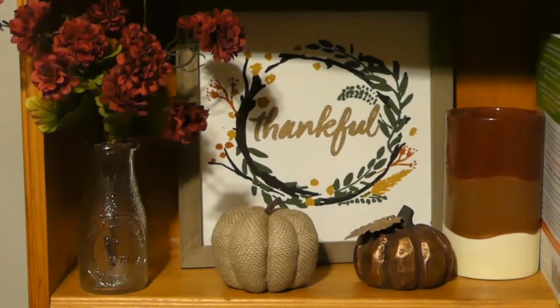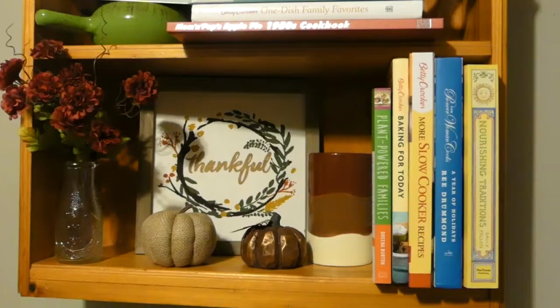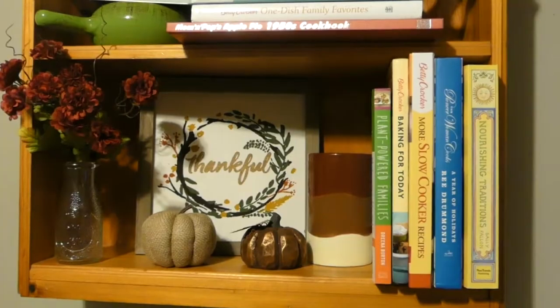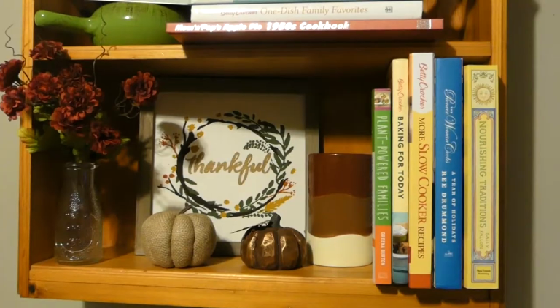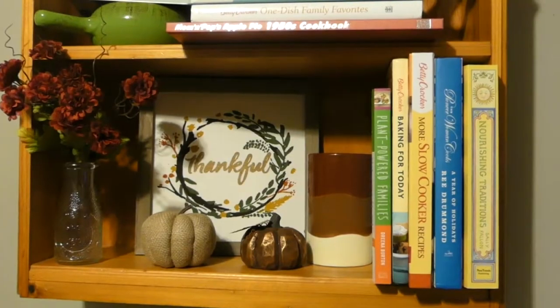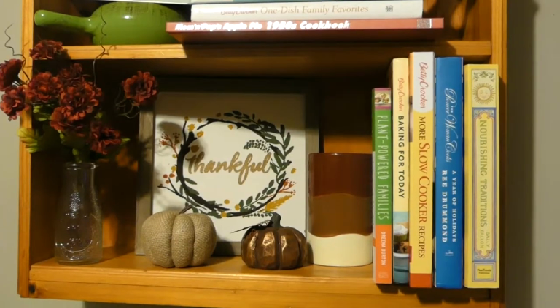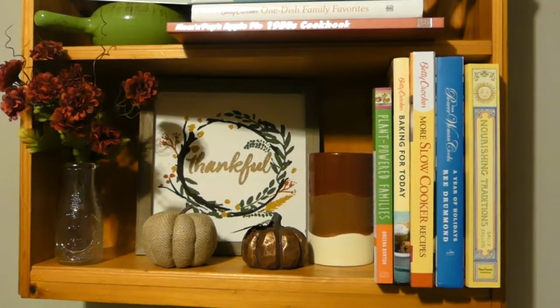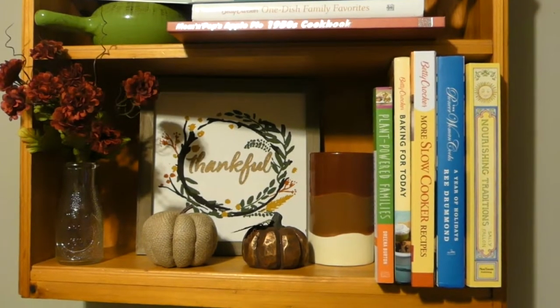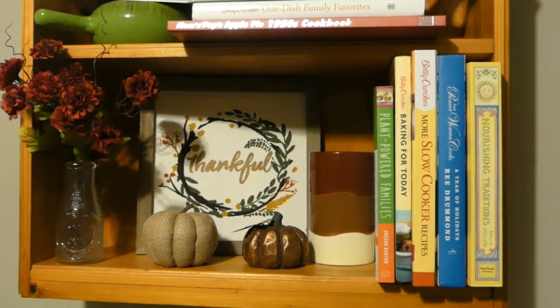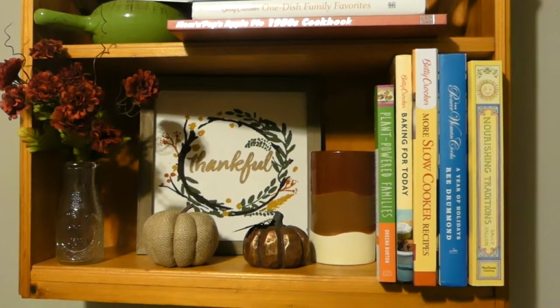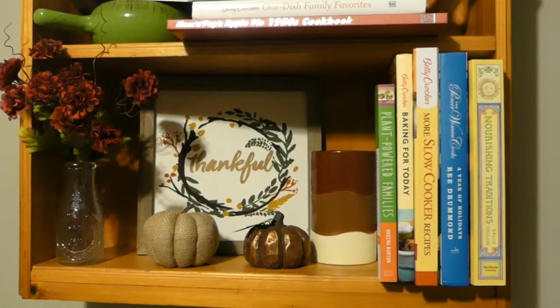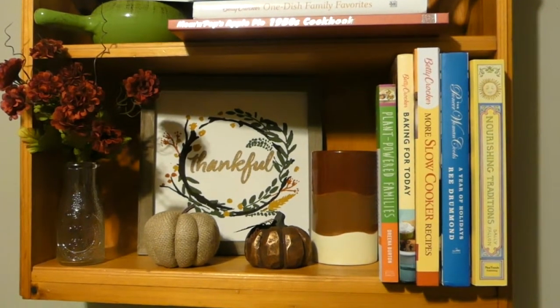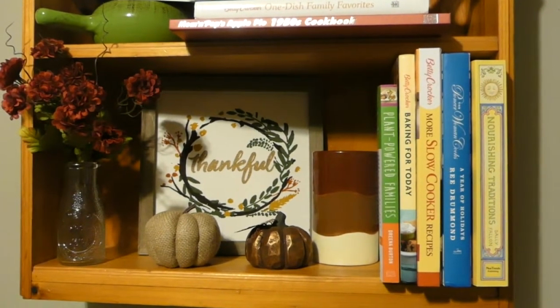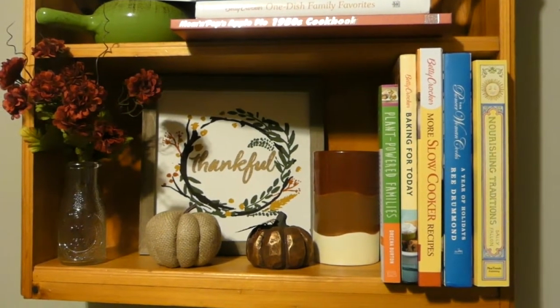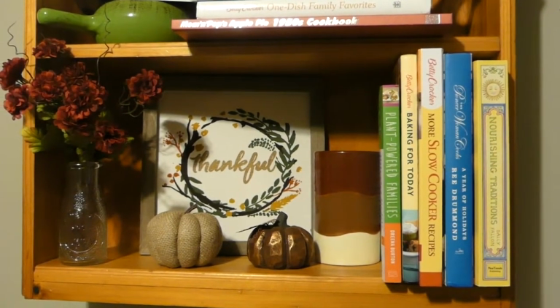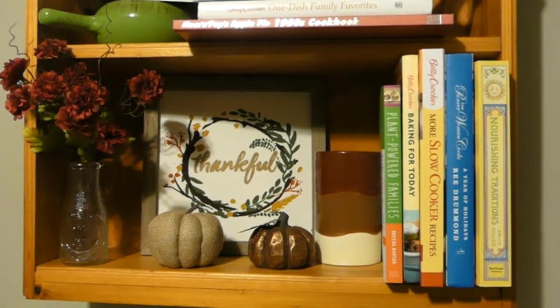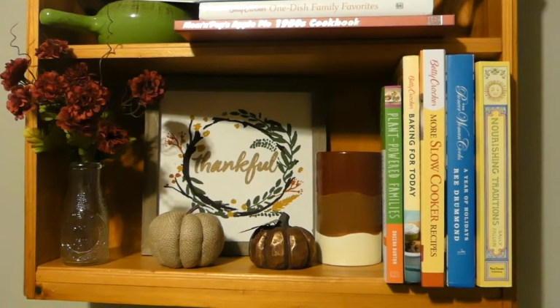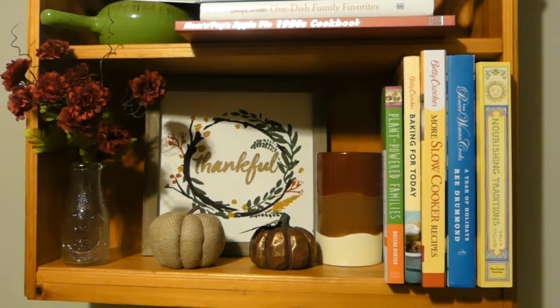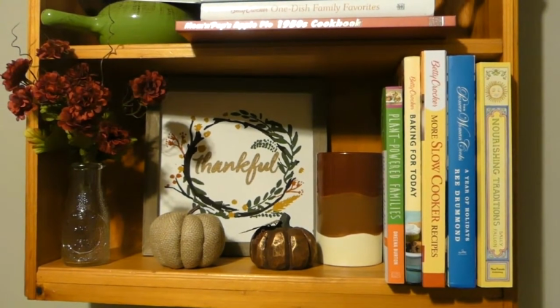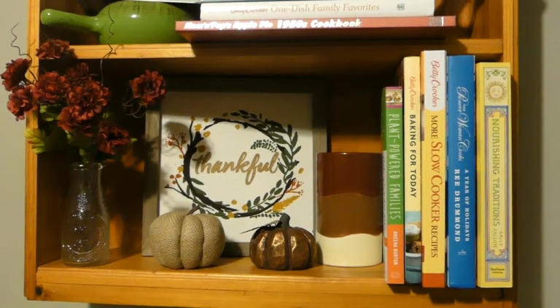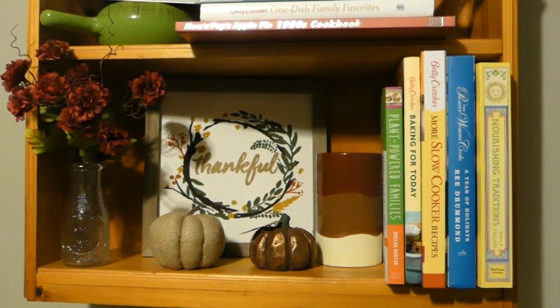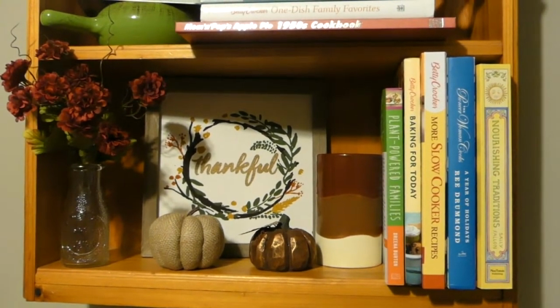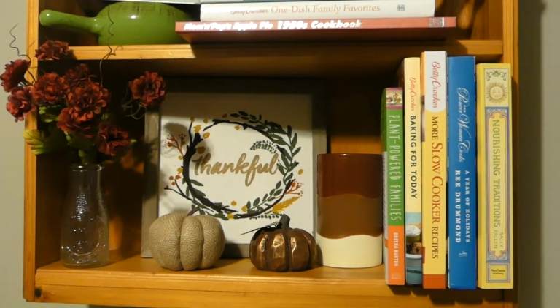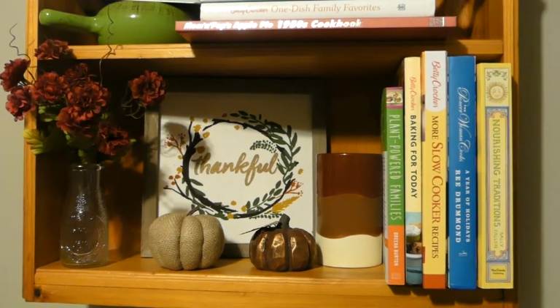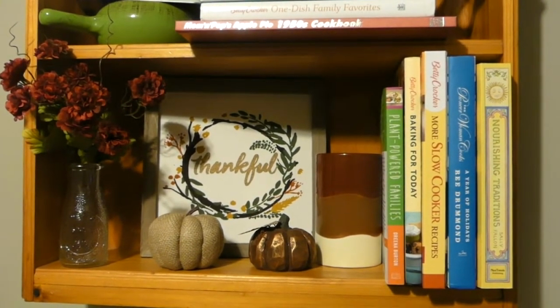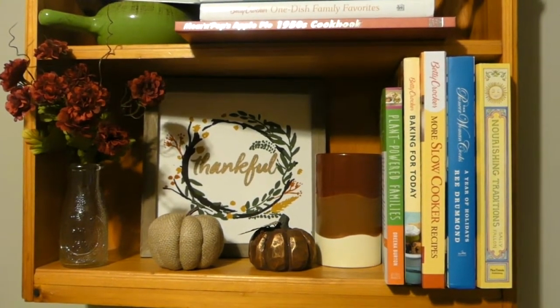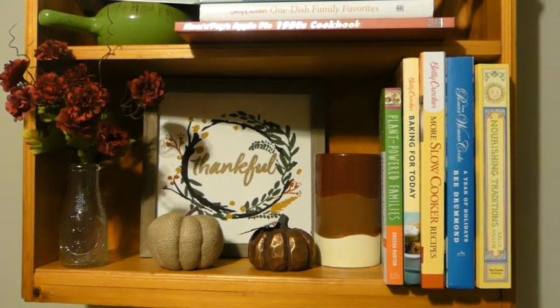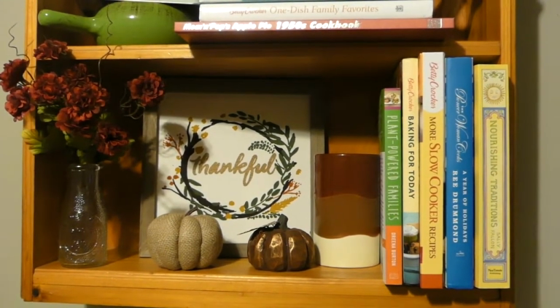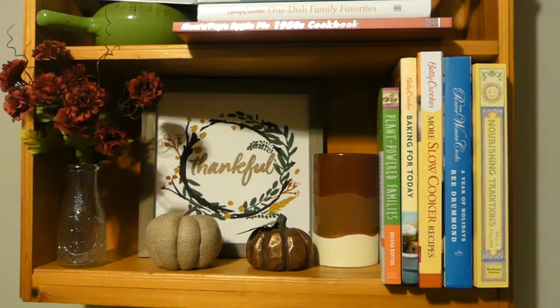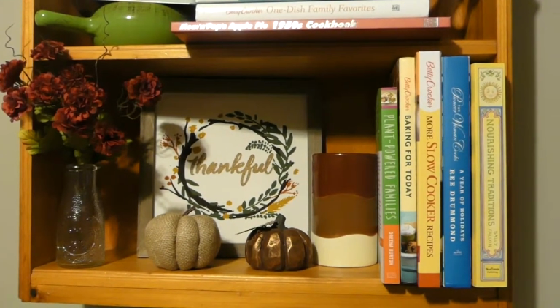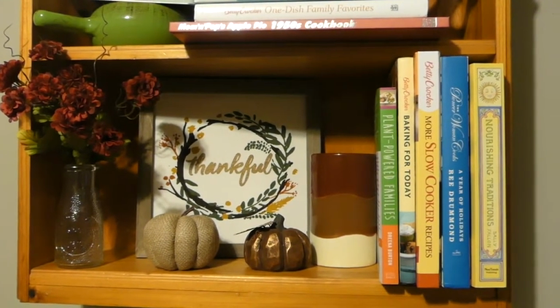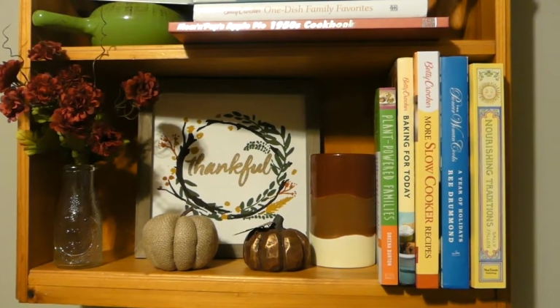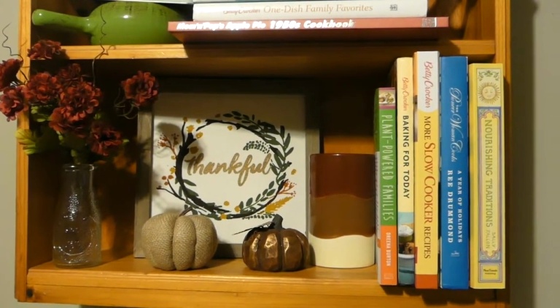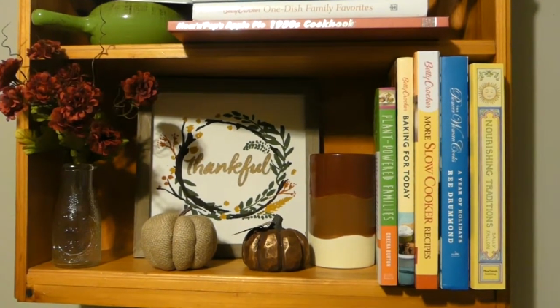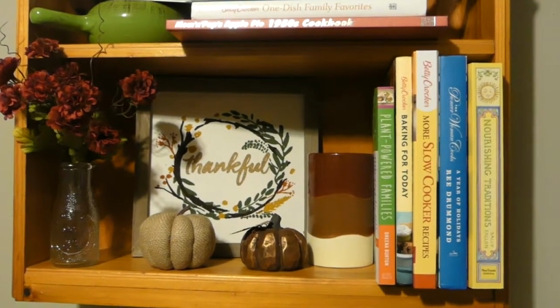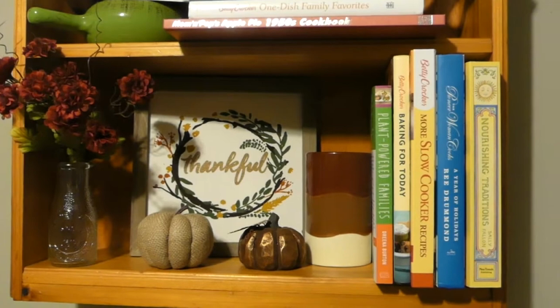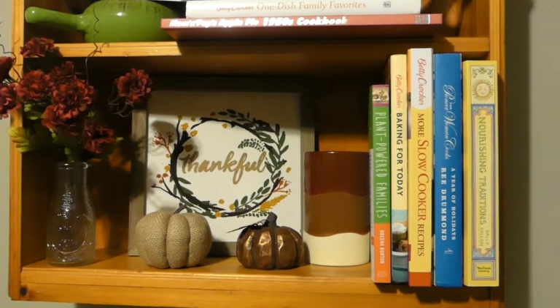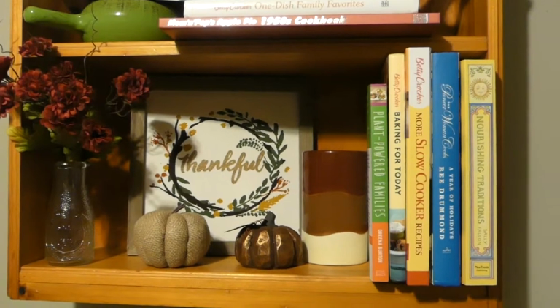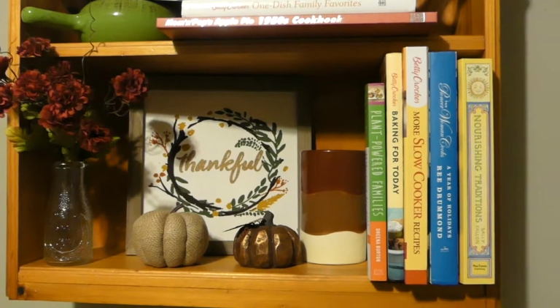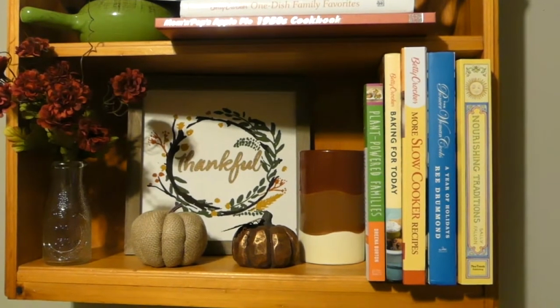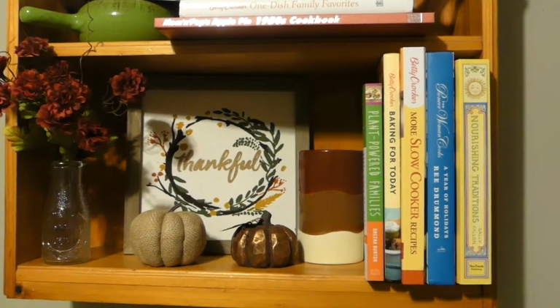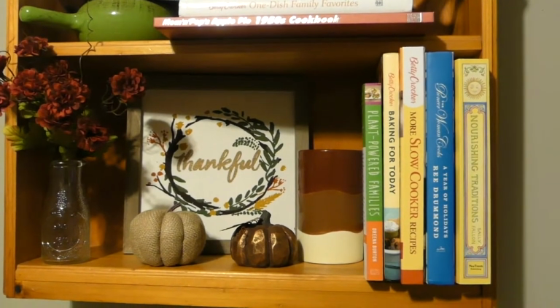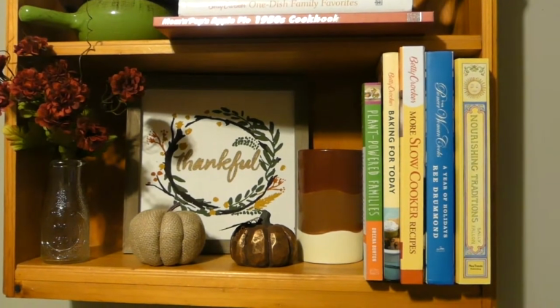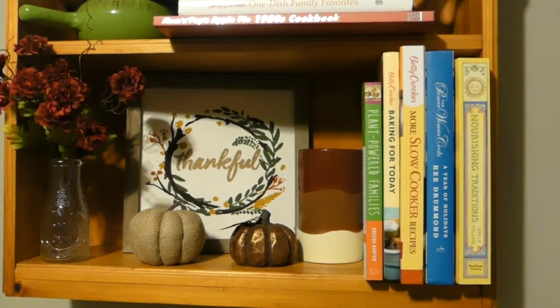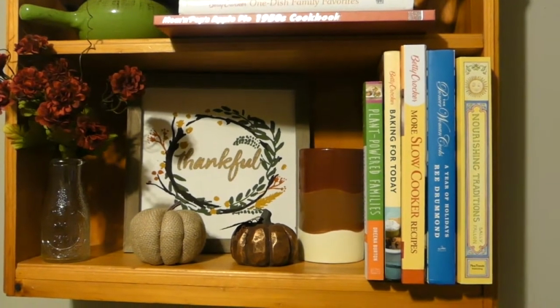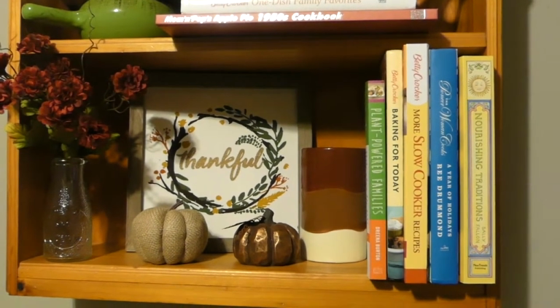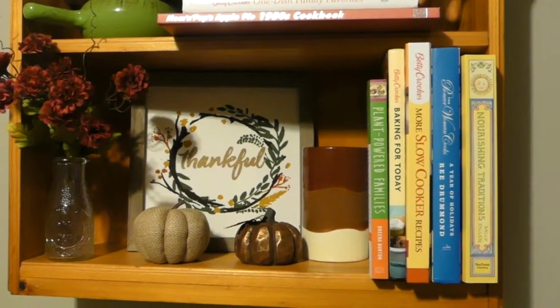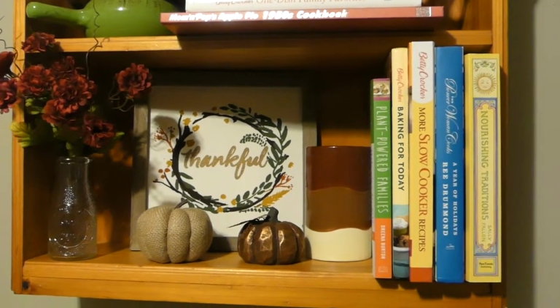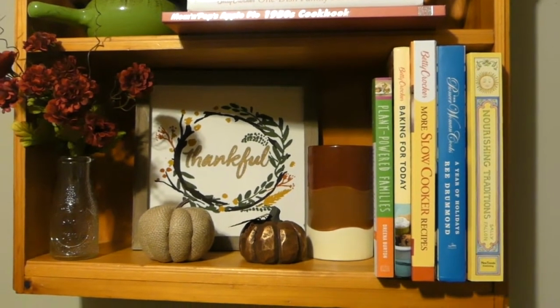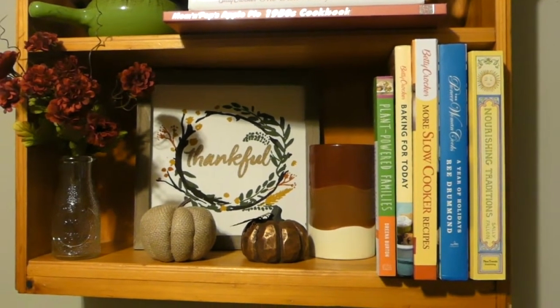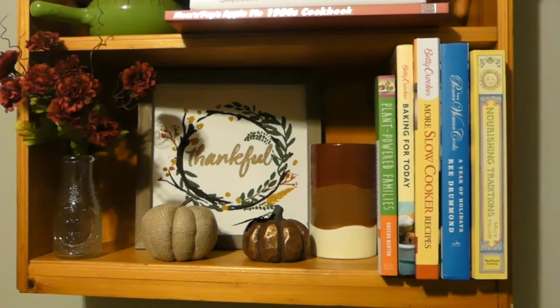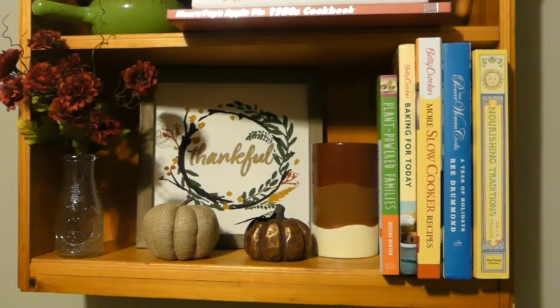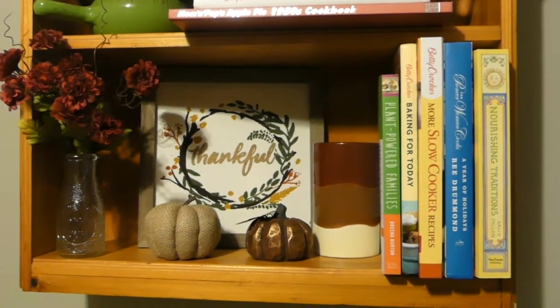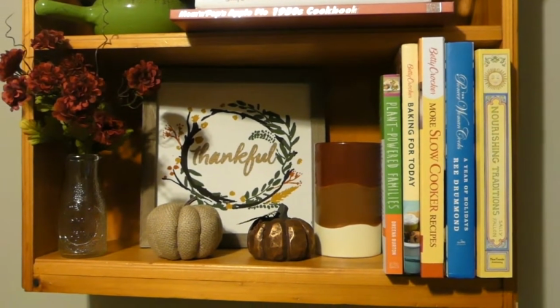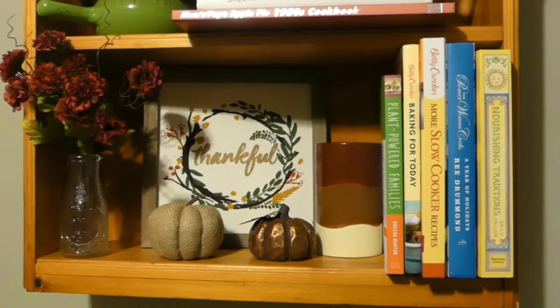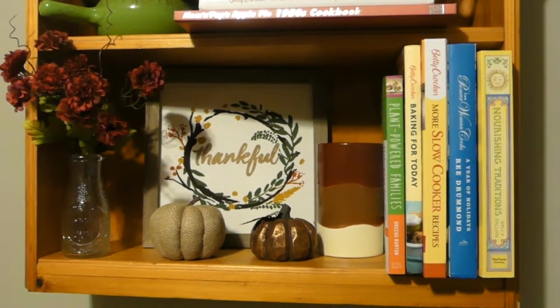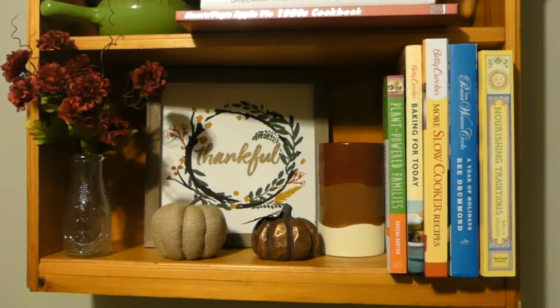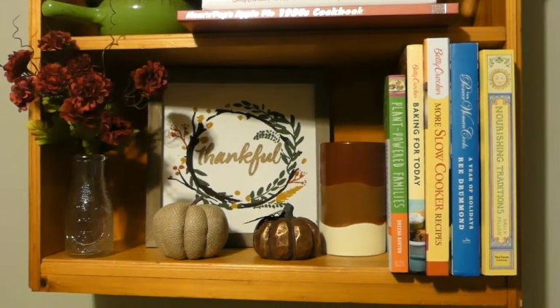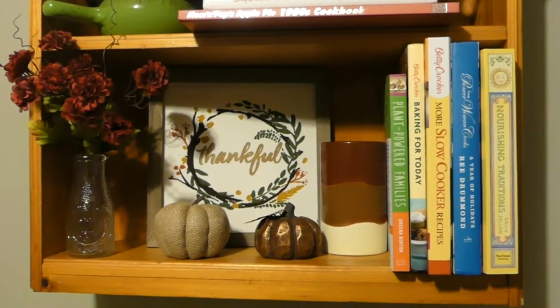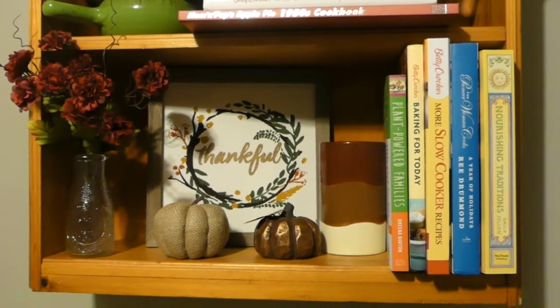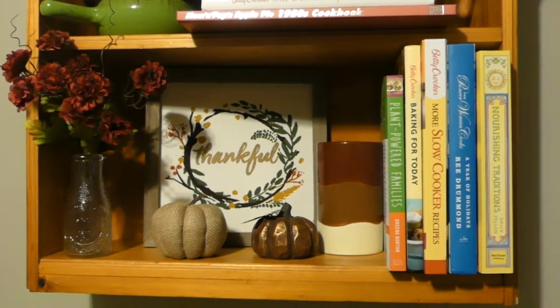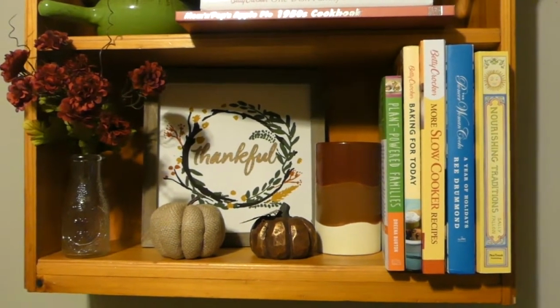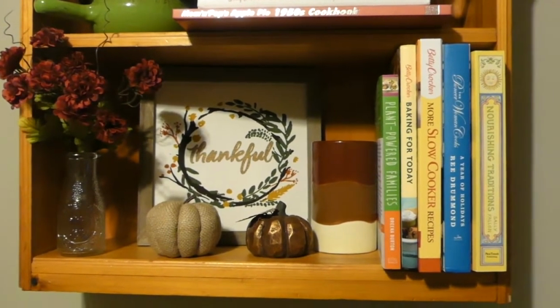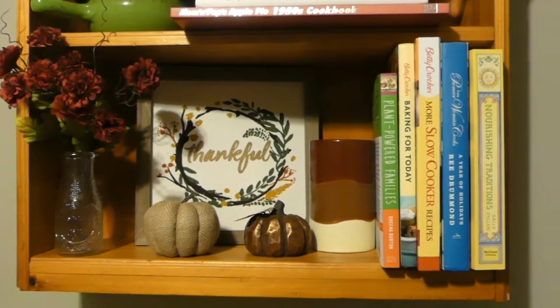I love cooking and especially in the fall and winter time, so what I did was turn this into my cookbook bookshelf.